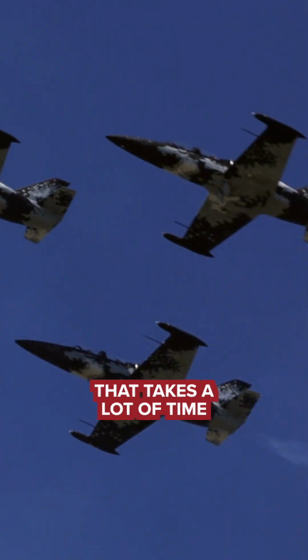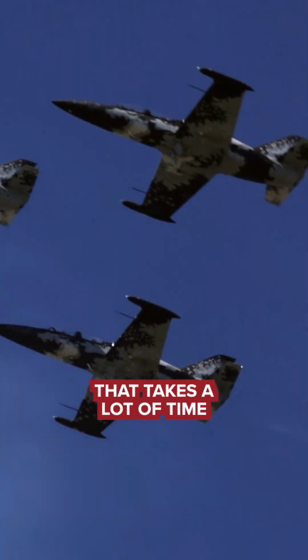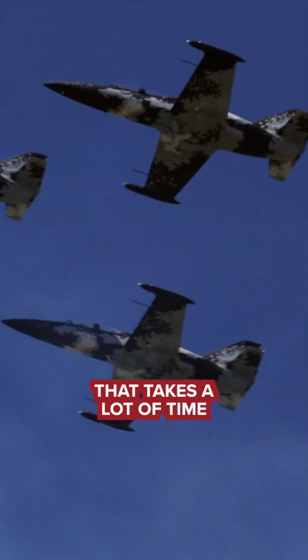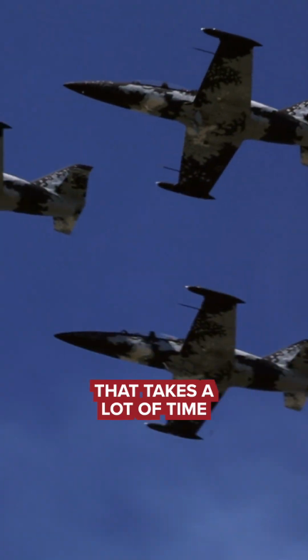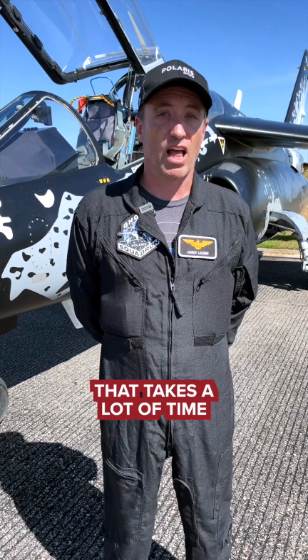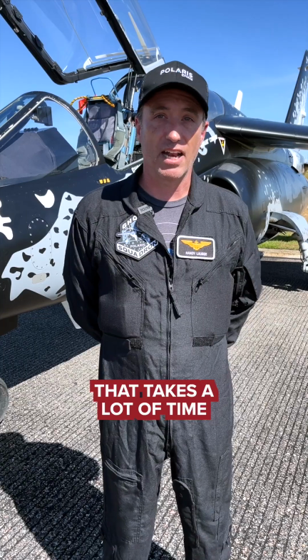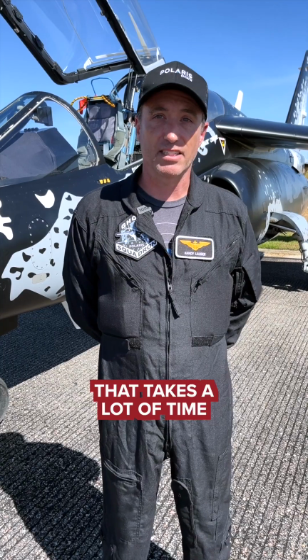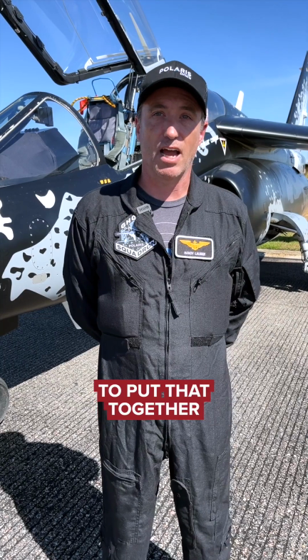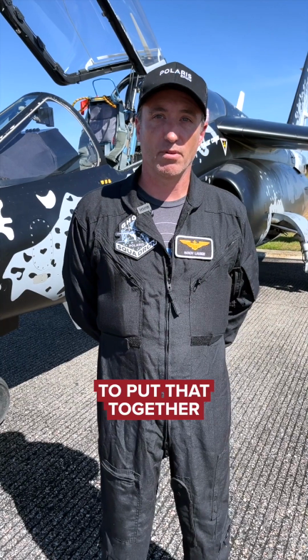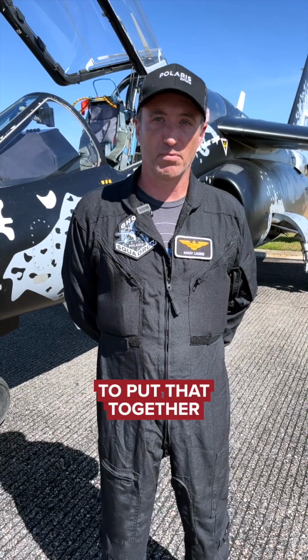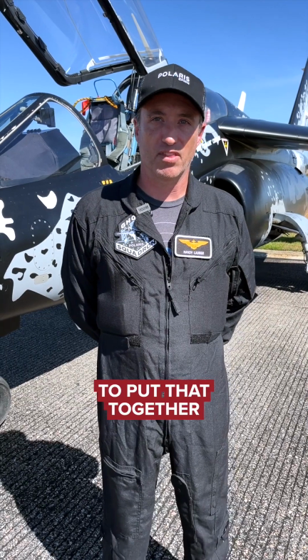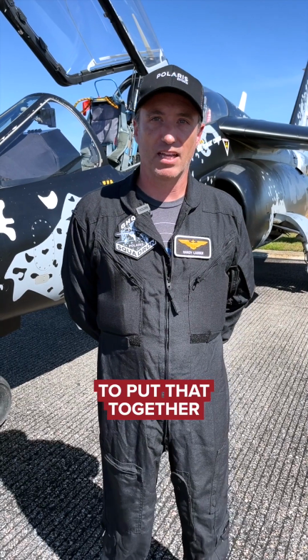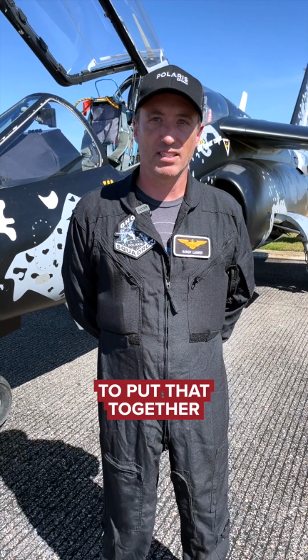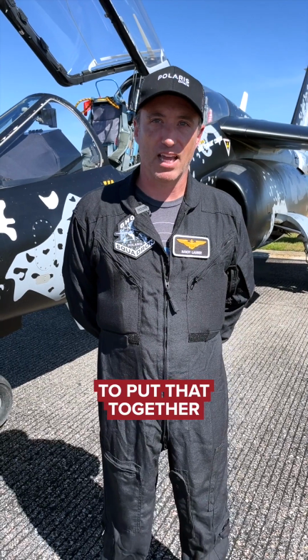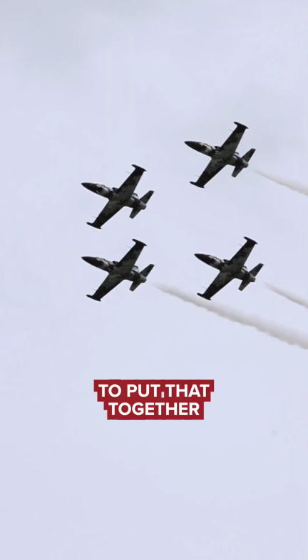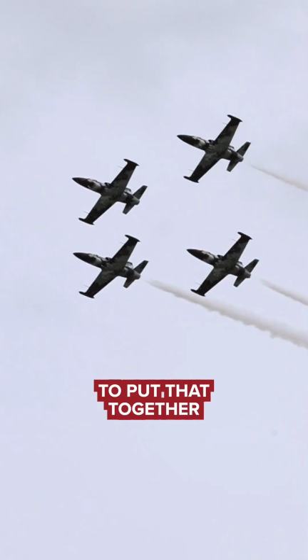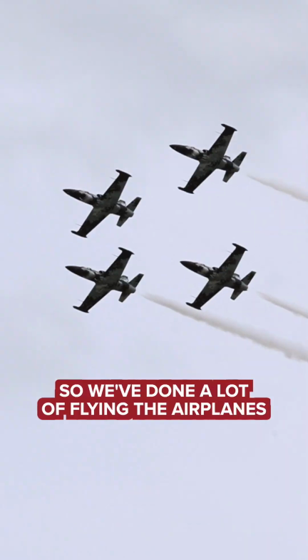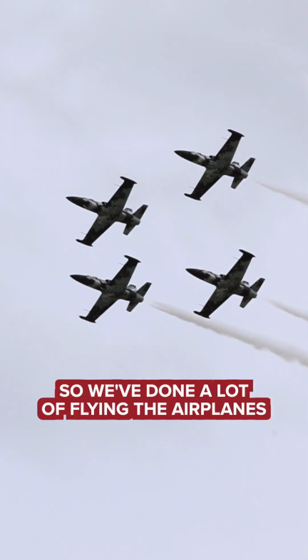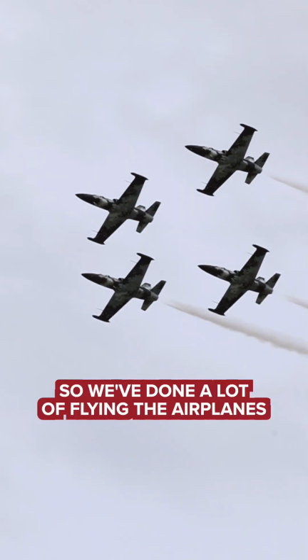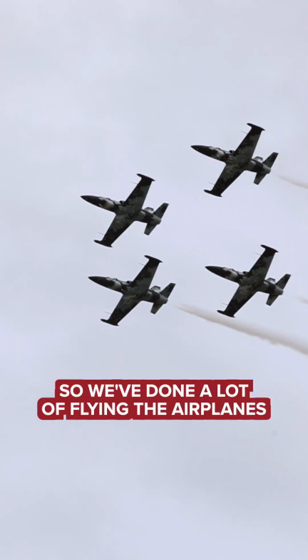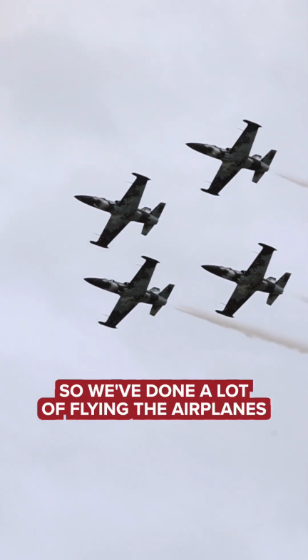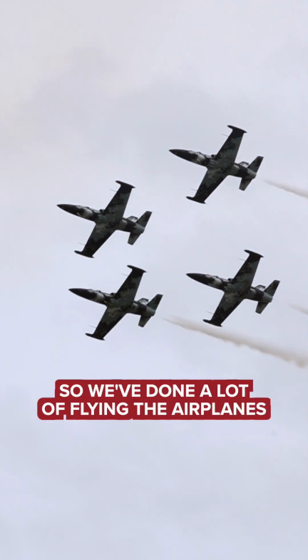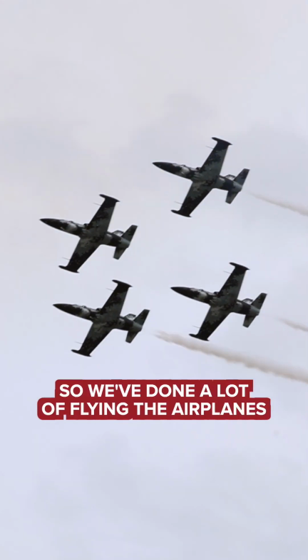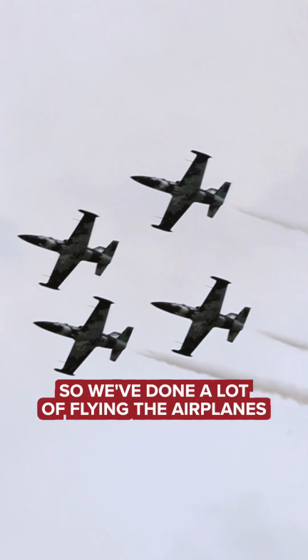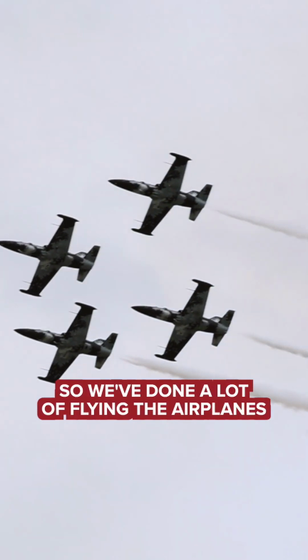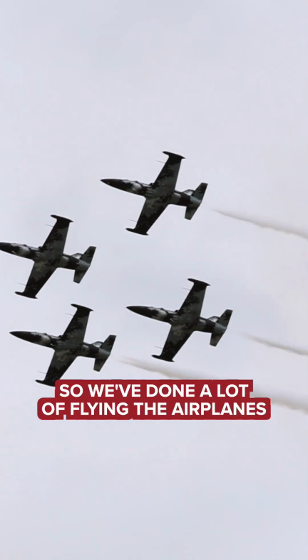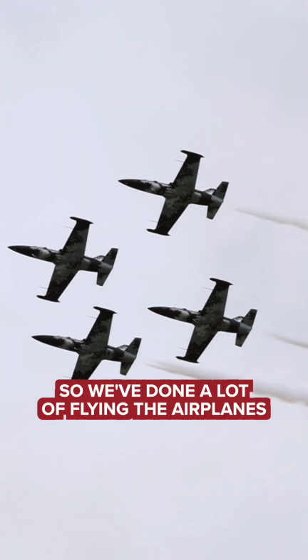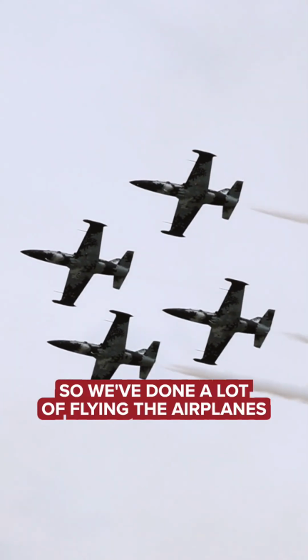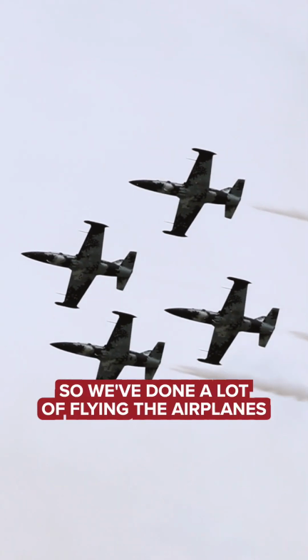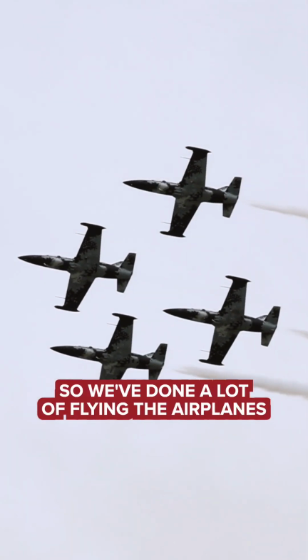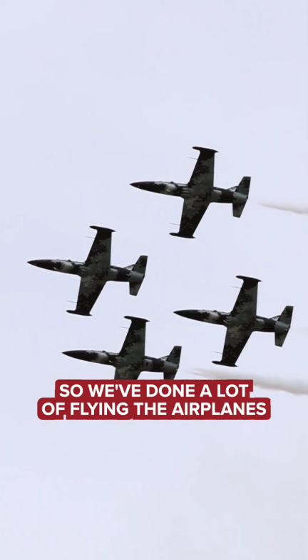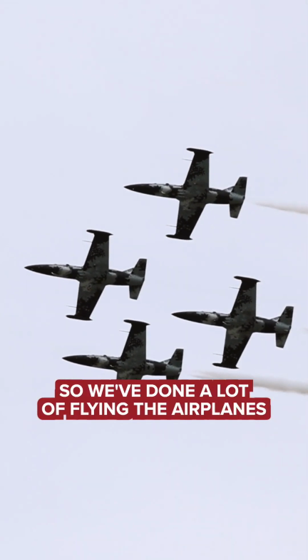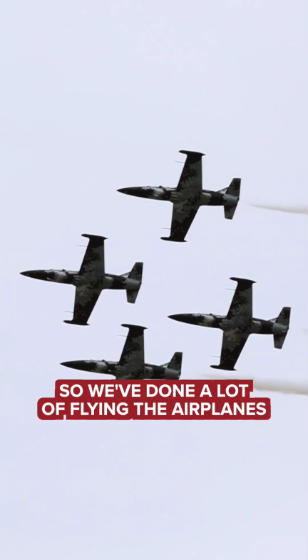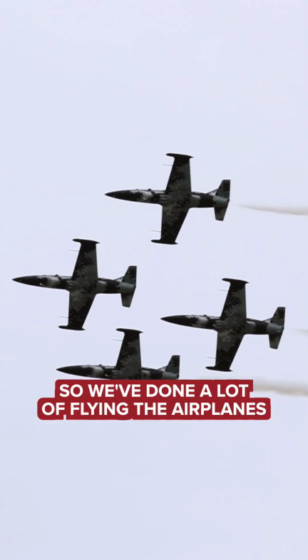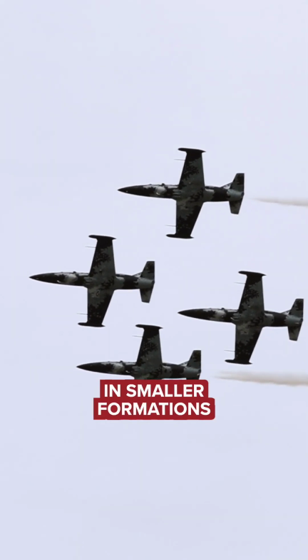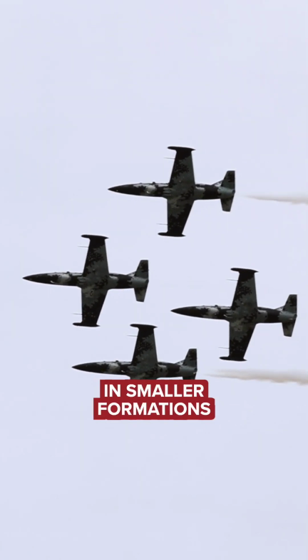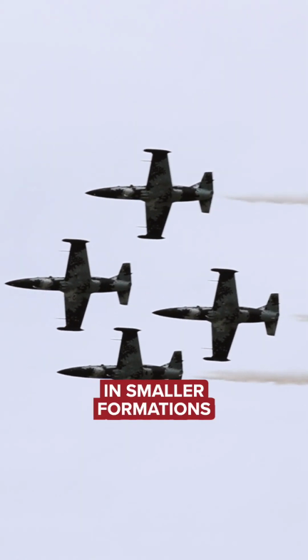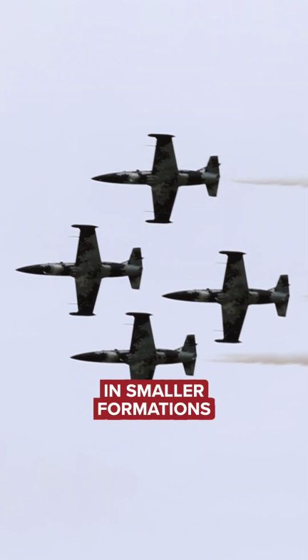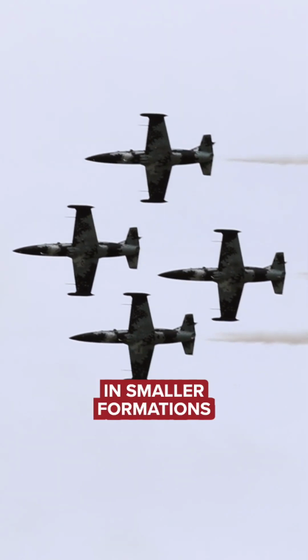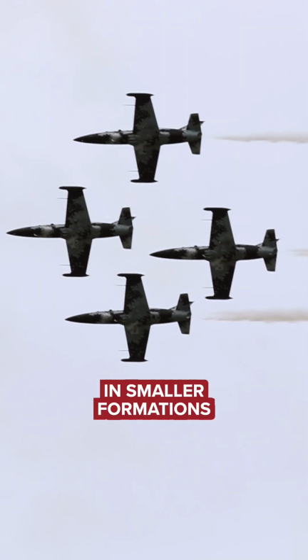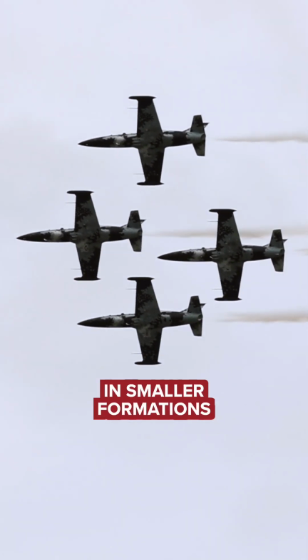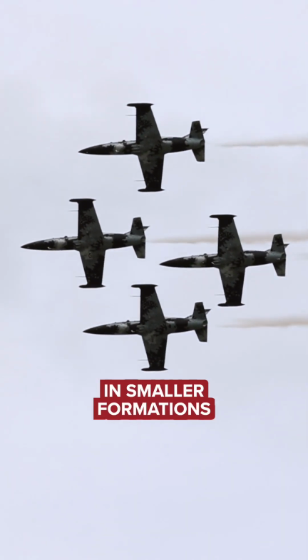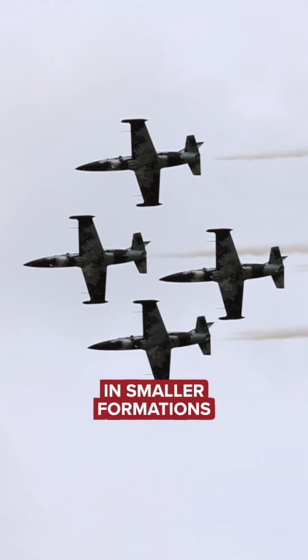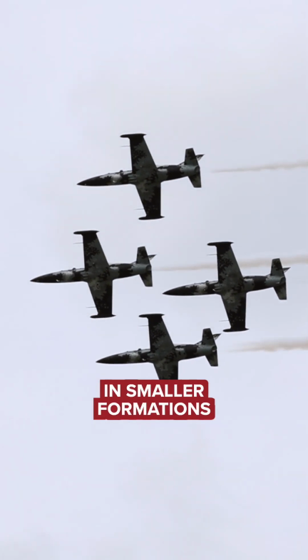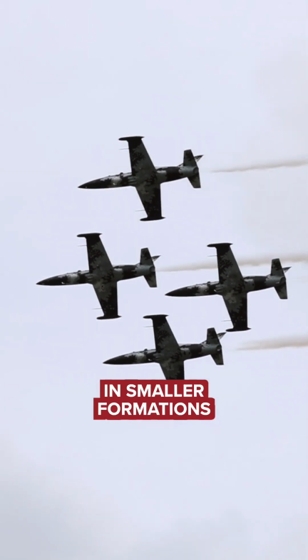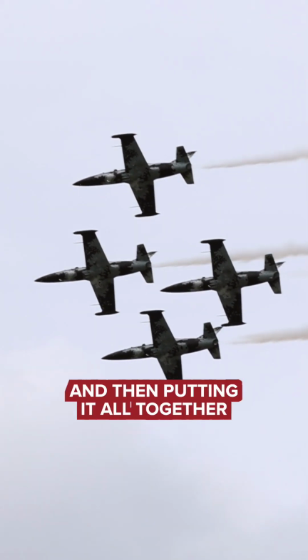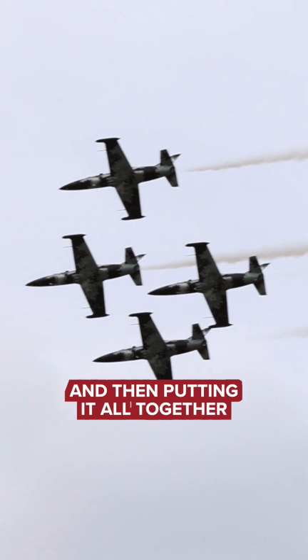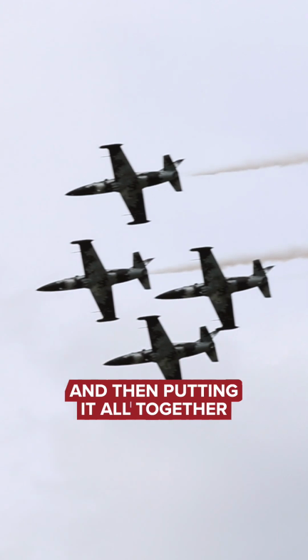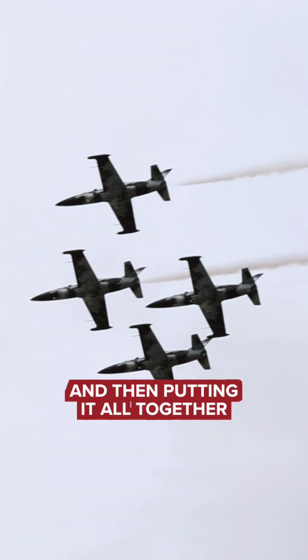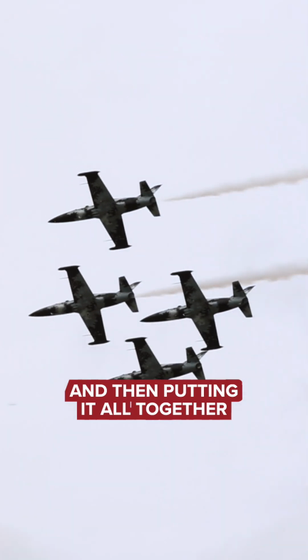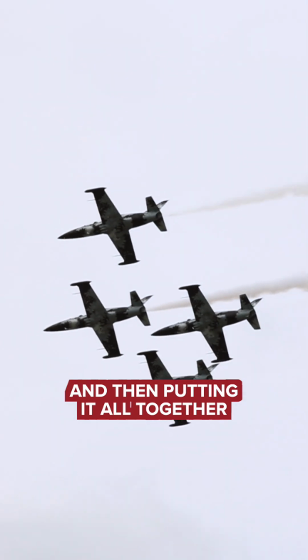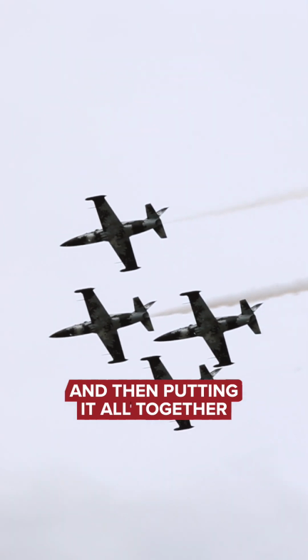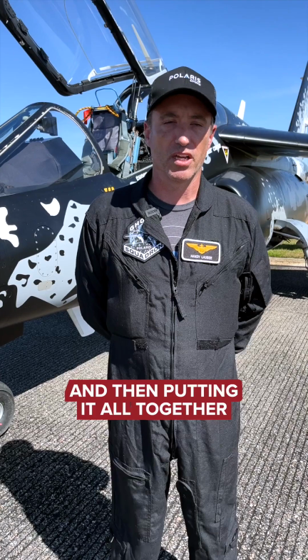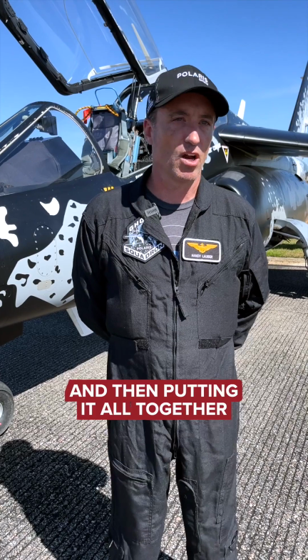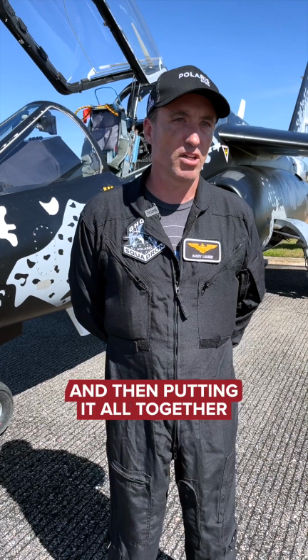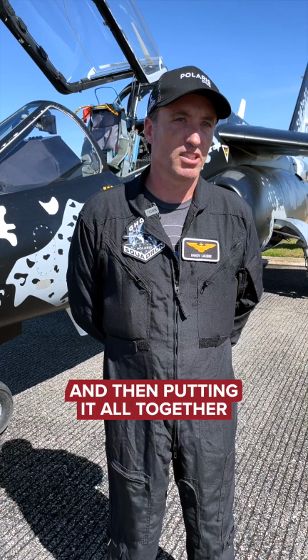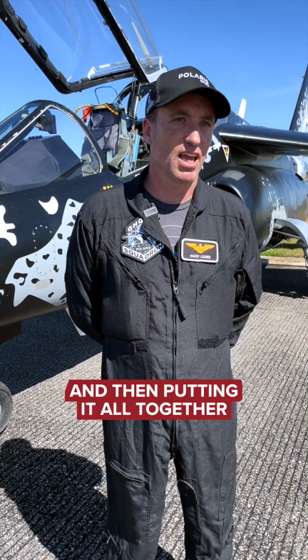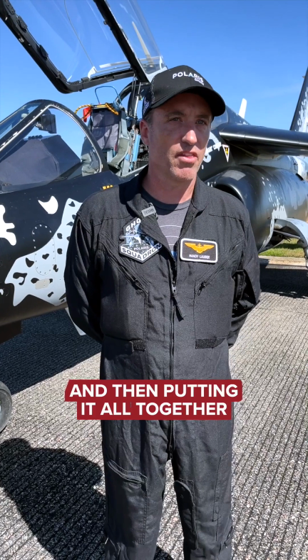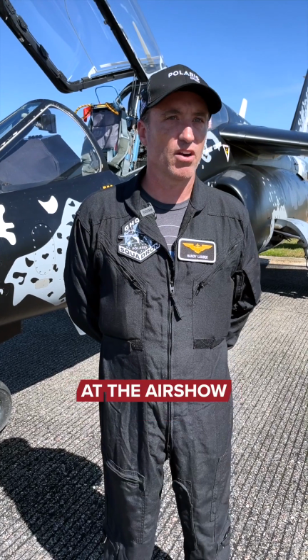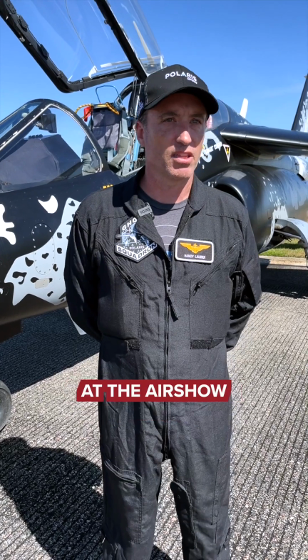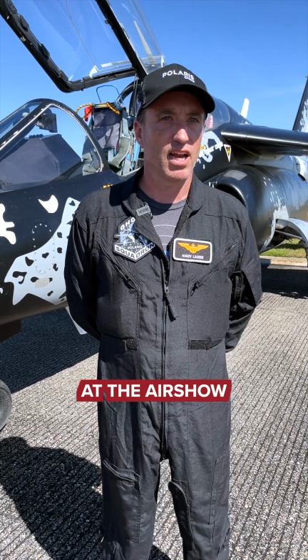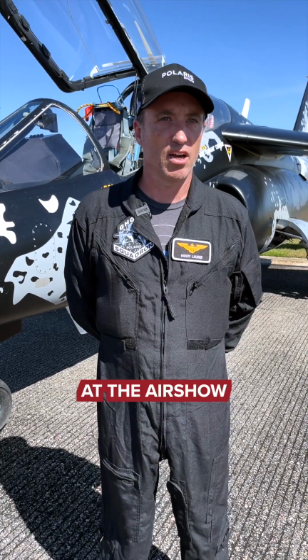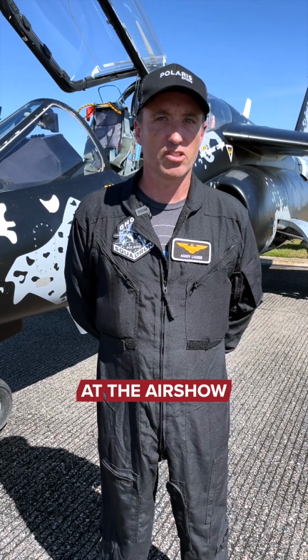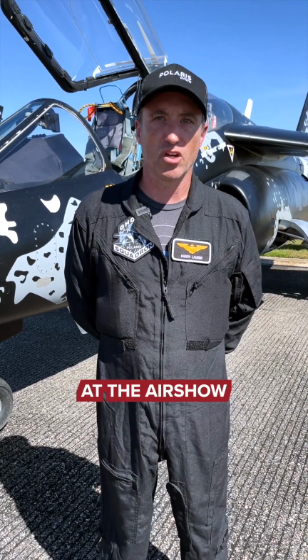It takes a lot of time to put that together, so we've done a lot of flying the airplanes in smaller formations and then putting it all together at the air show.